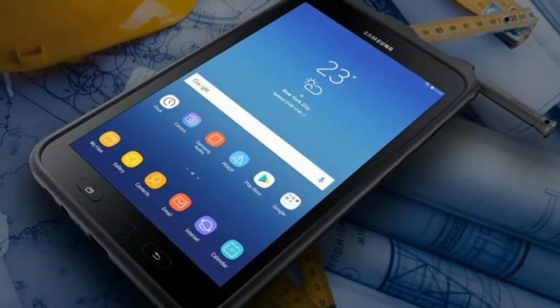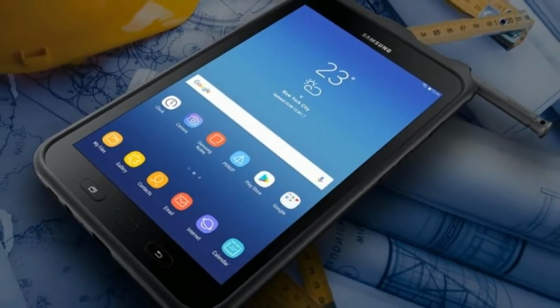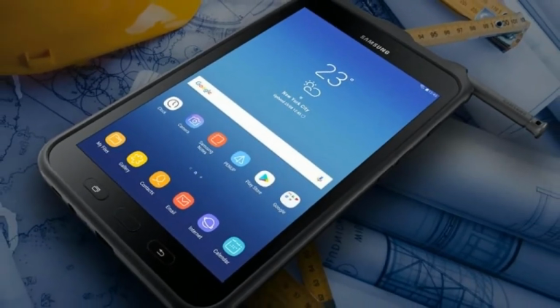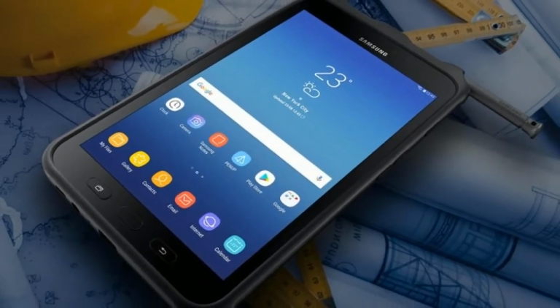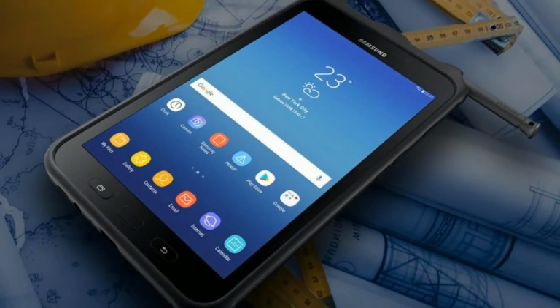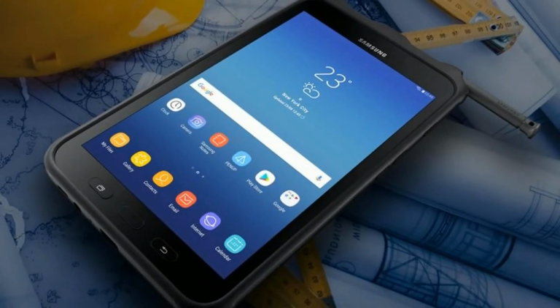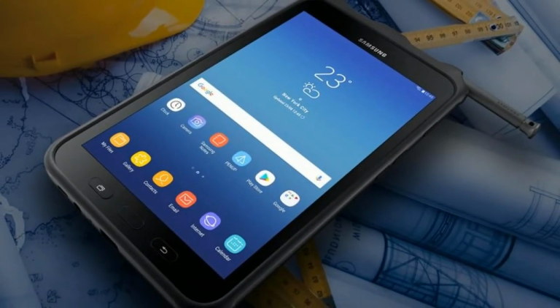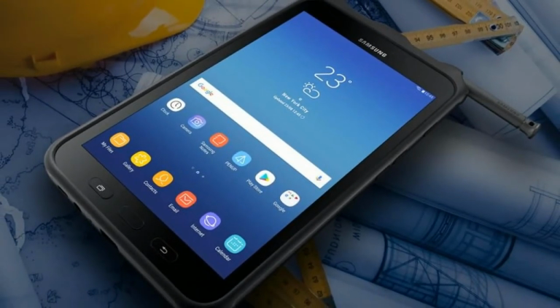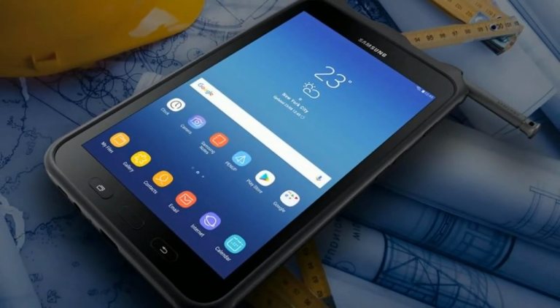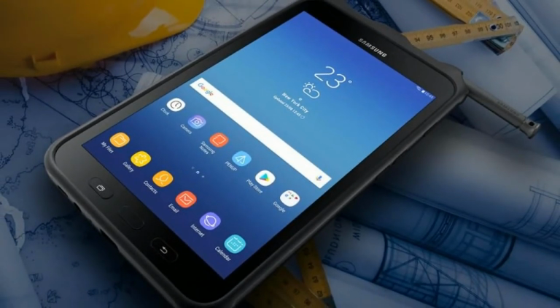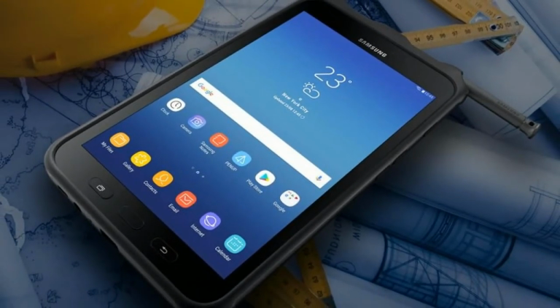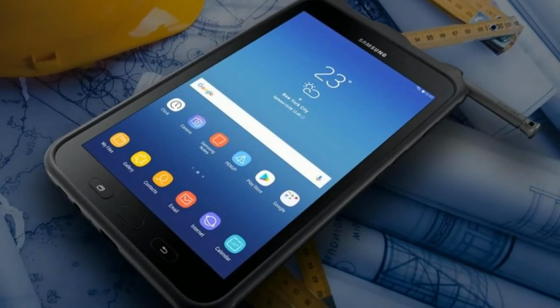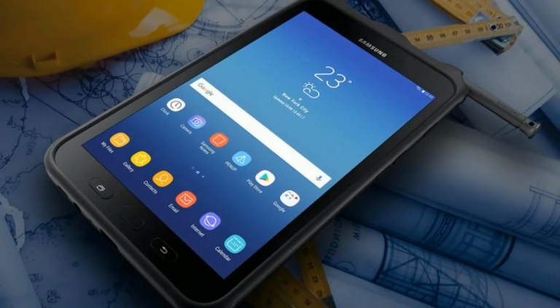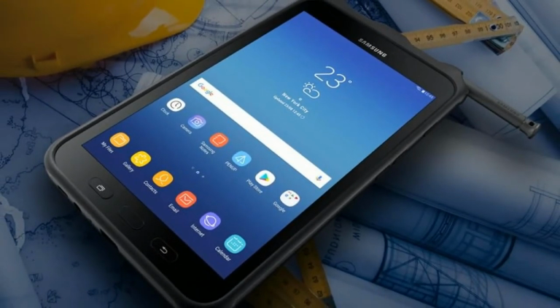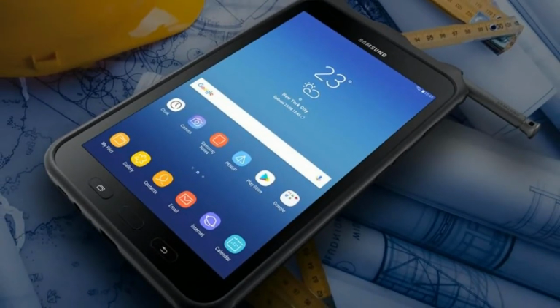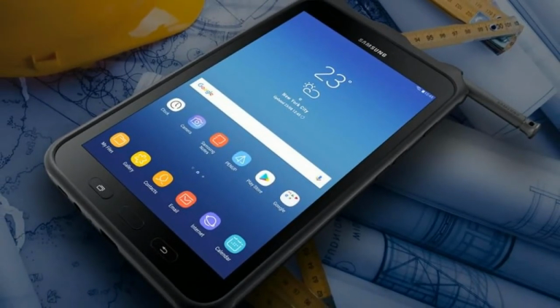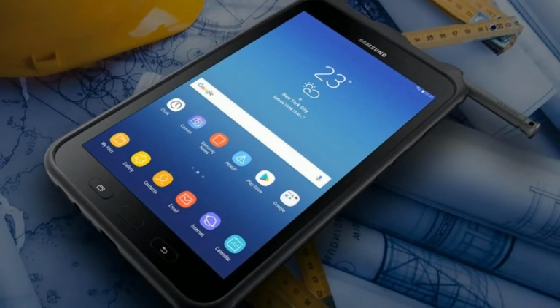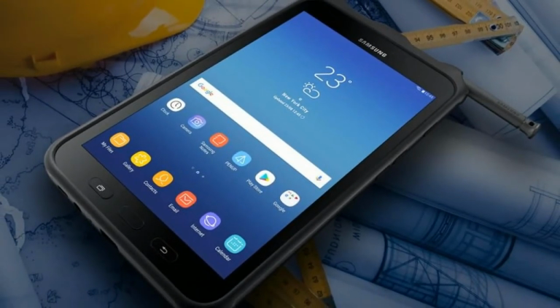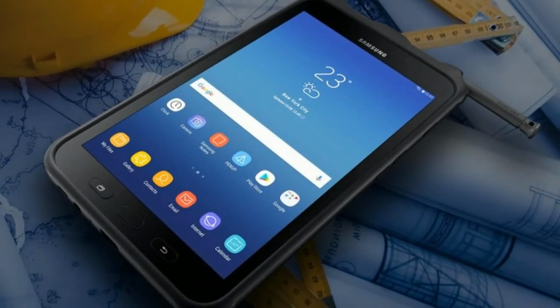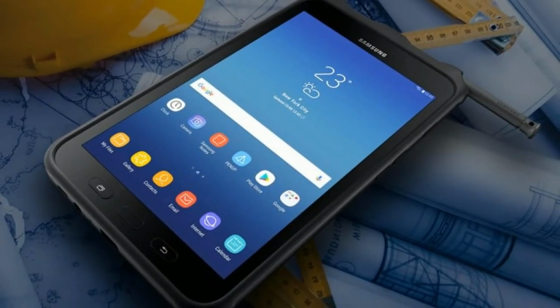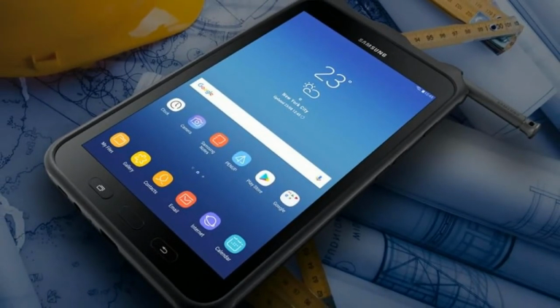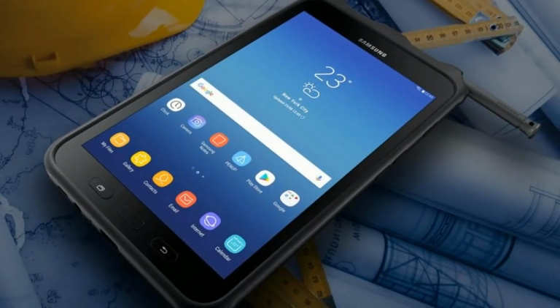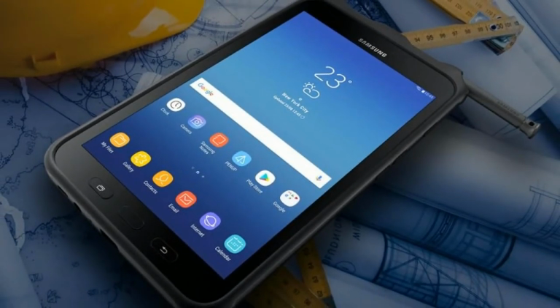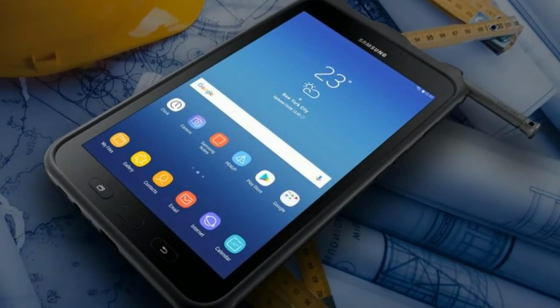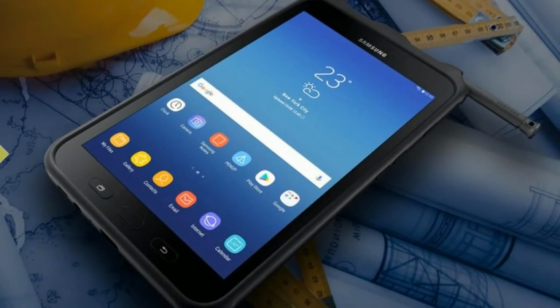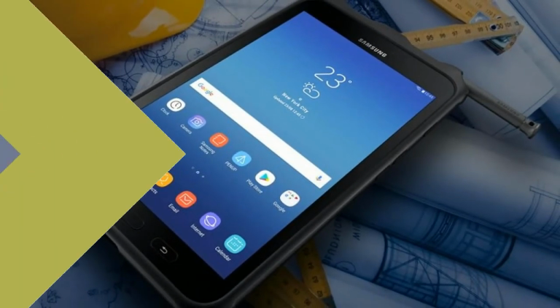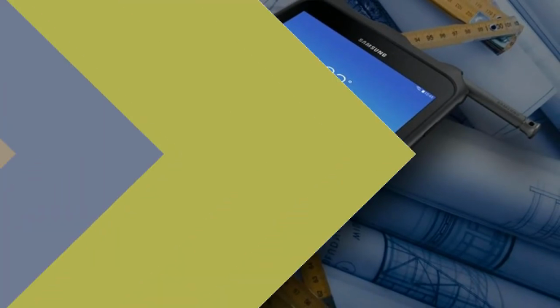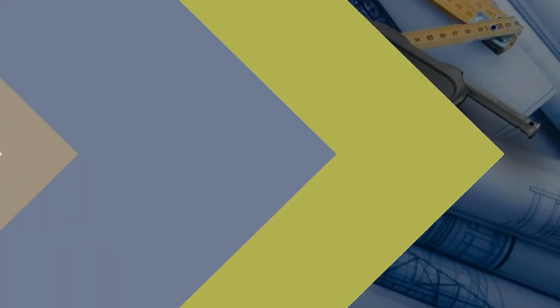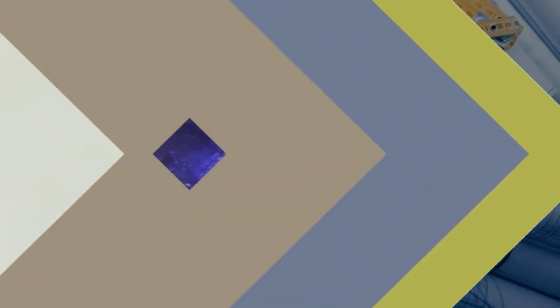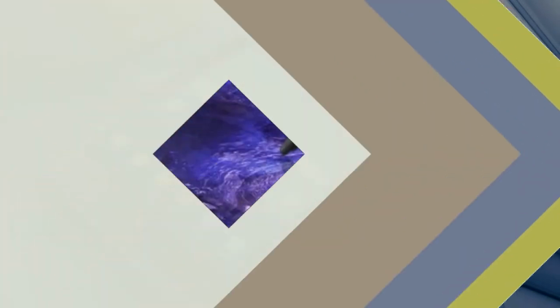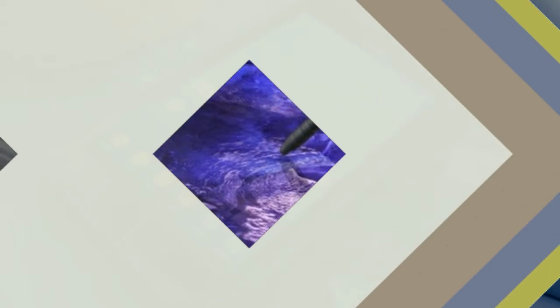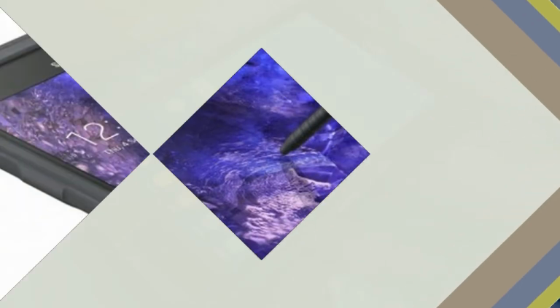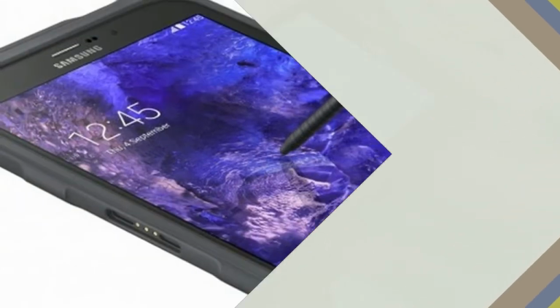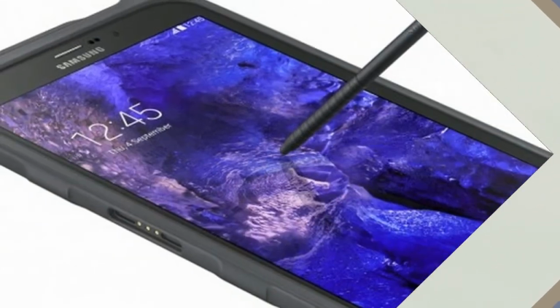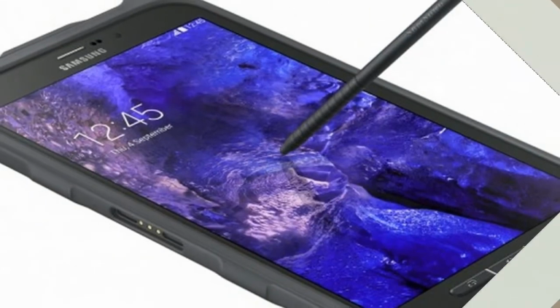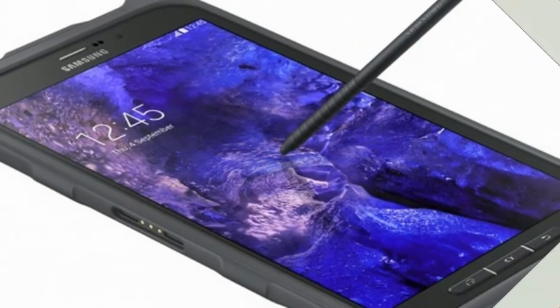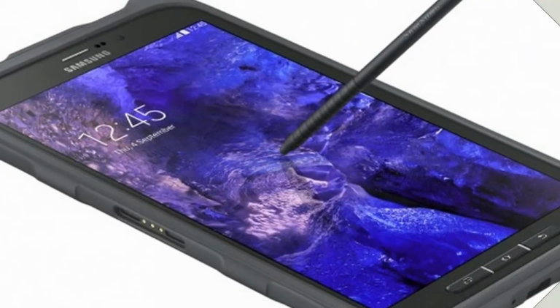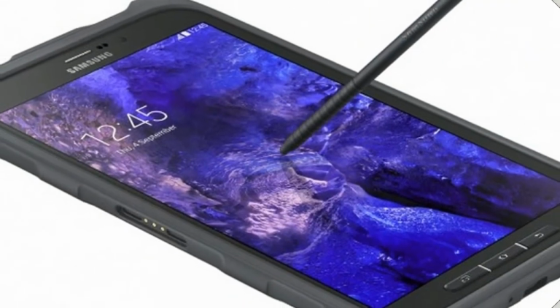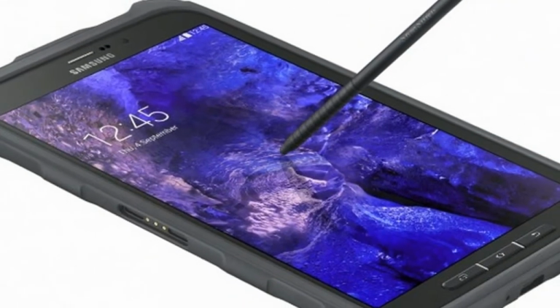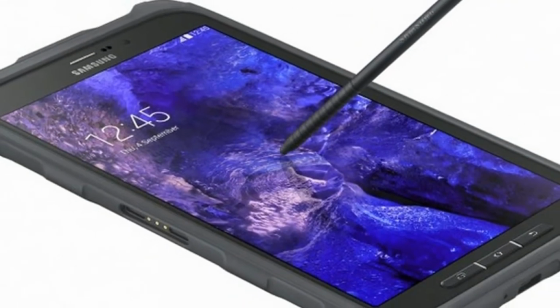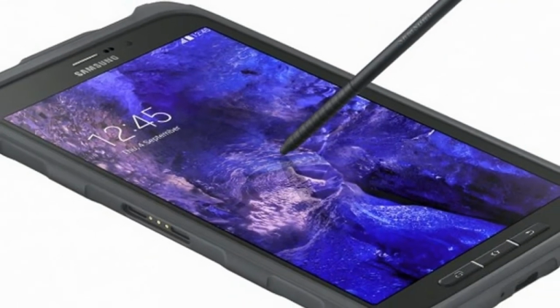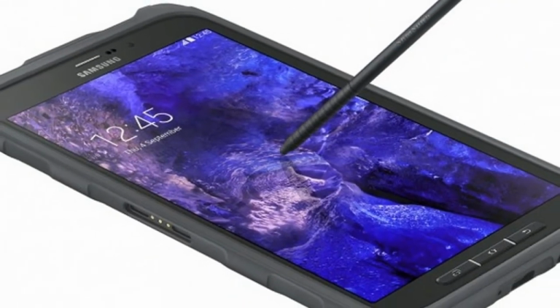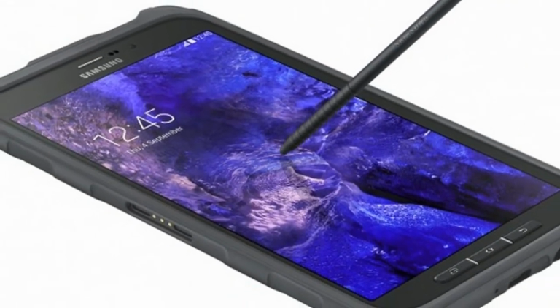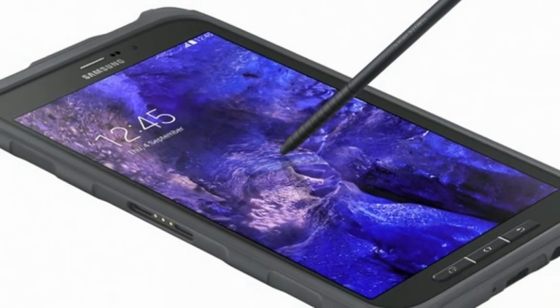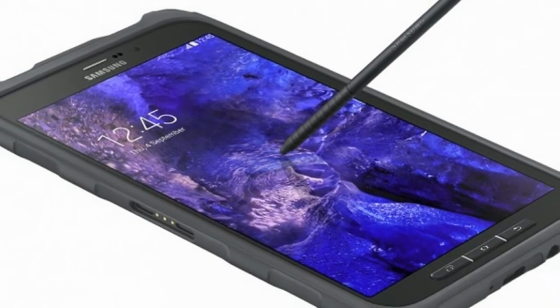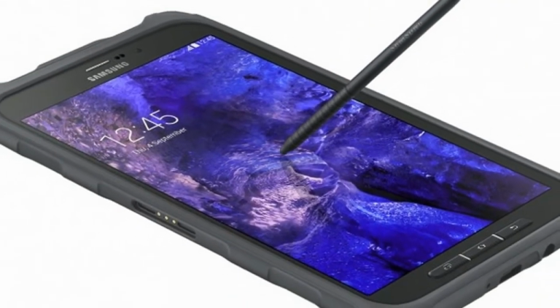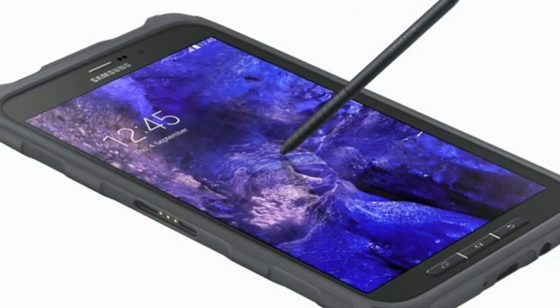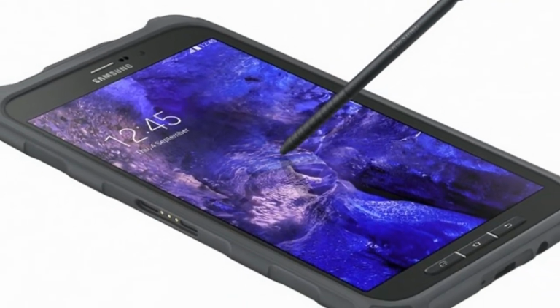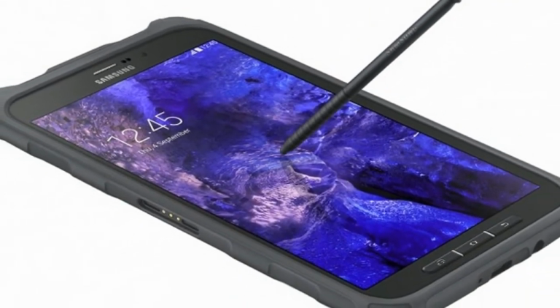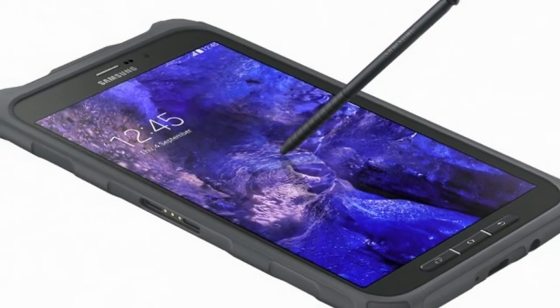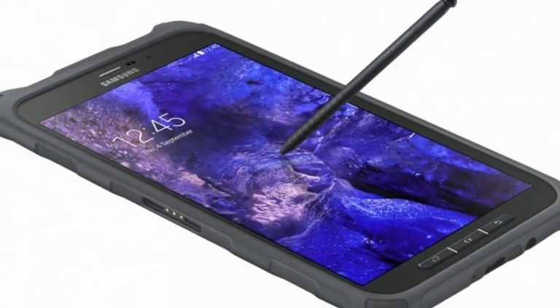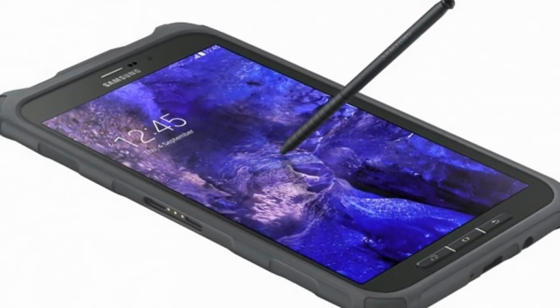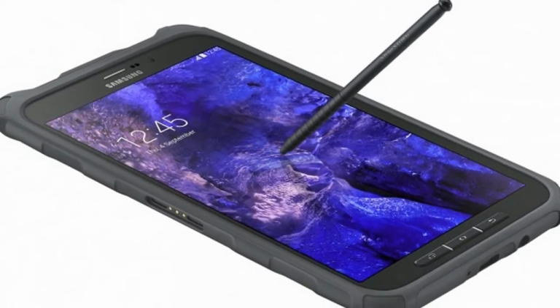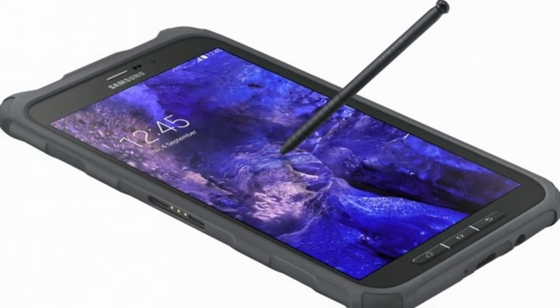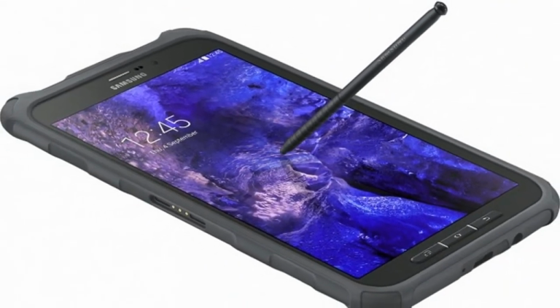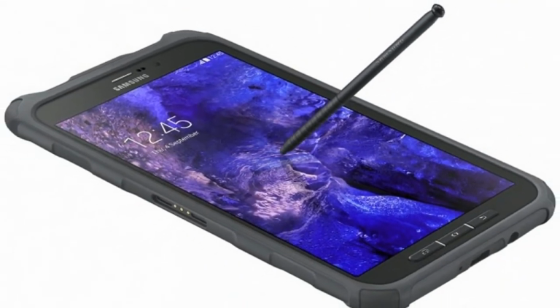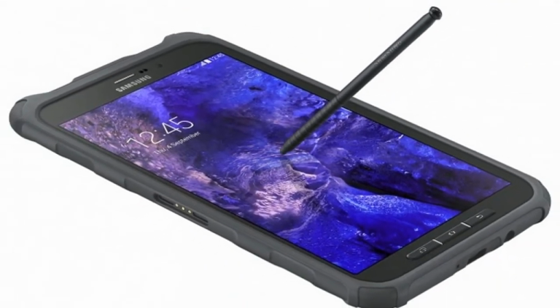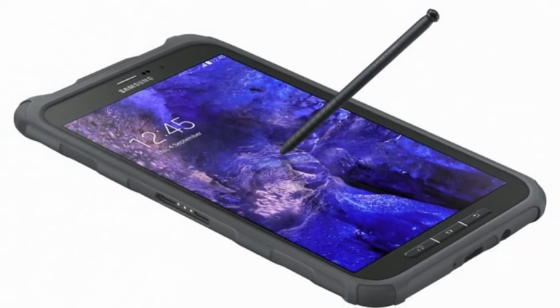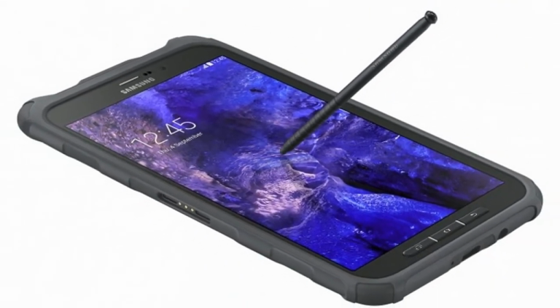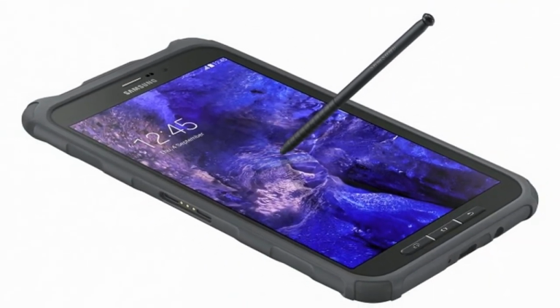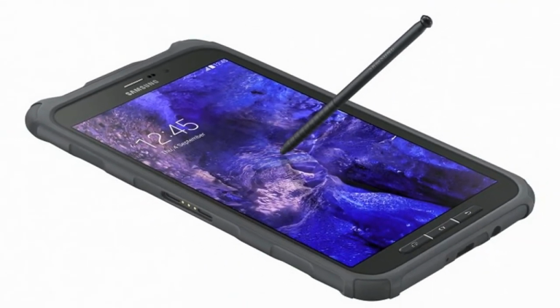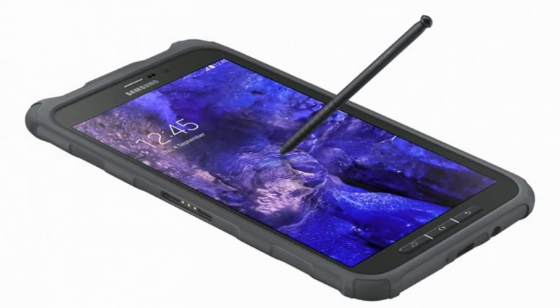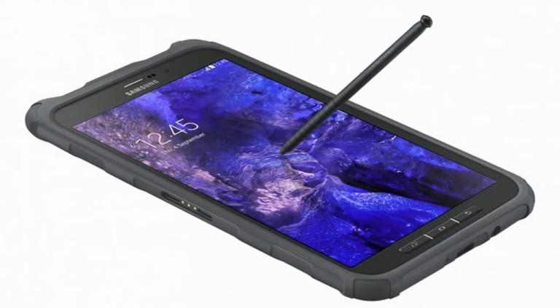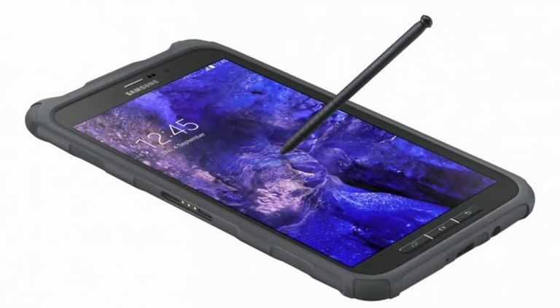The Galaxy Tab Active 2 comes with a removable battery and supports reverse charging, which means the tablet can charge other devices.